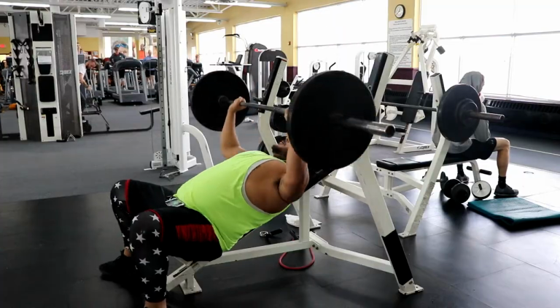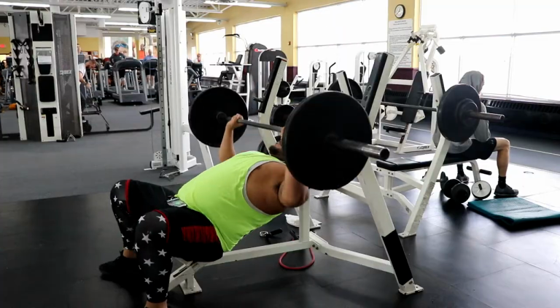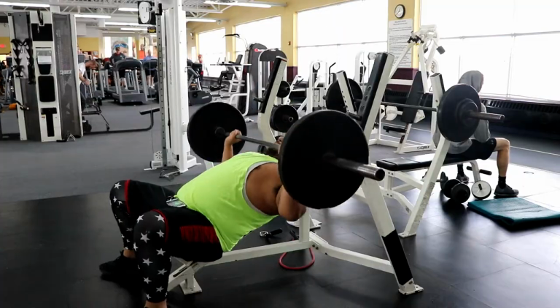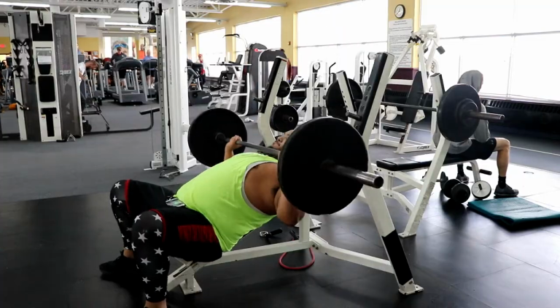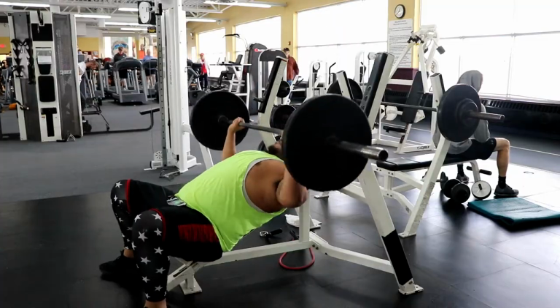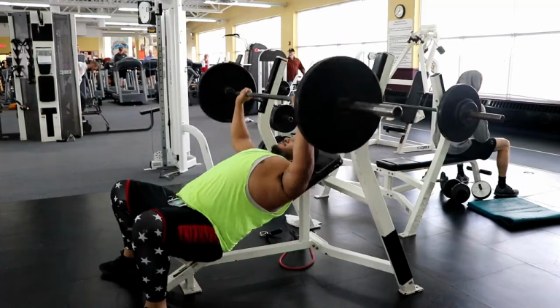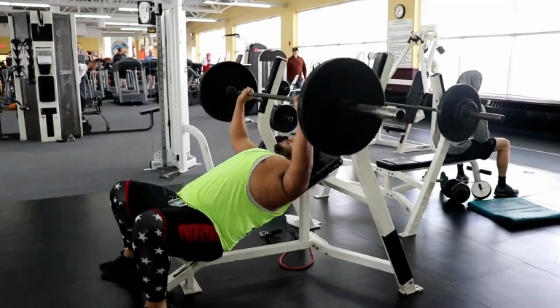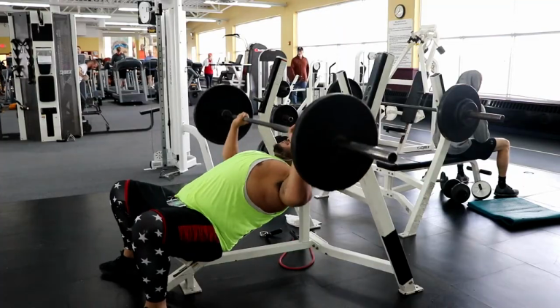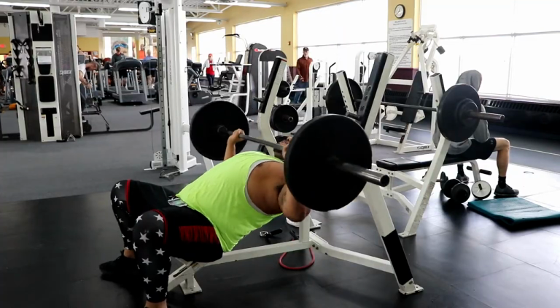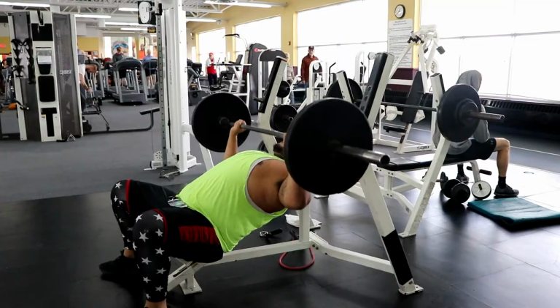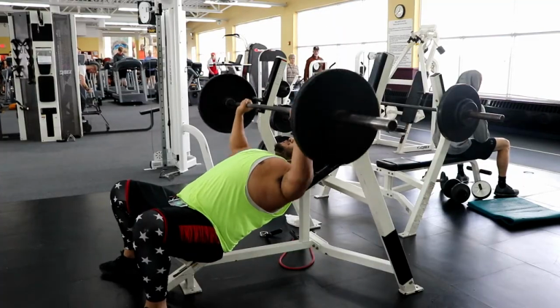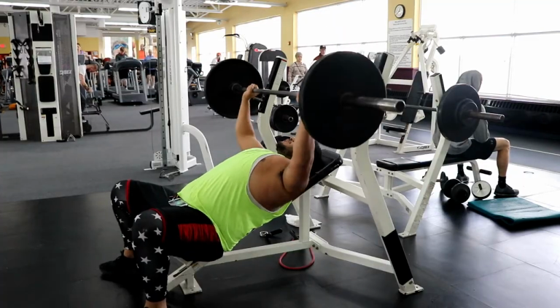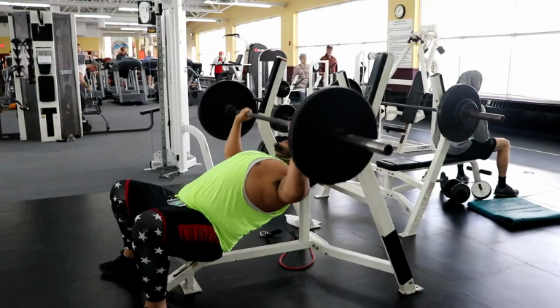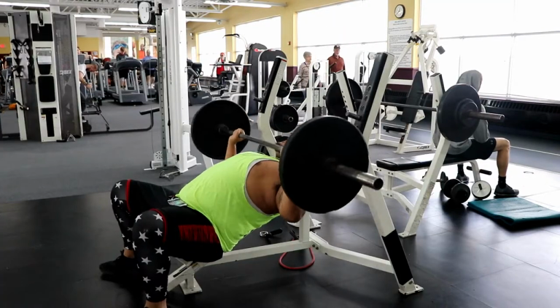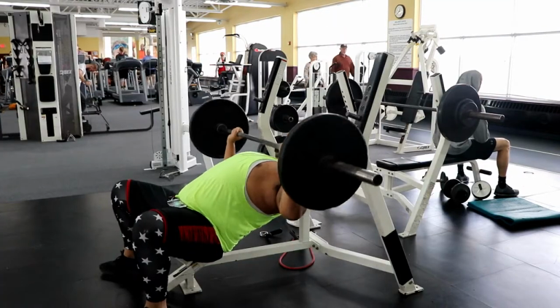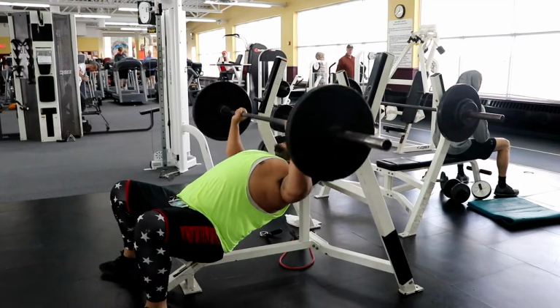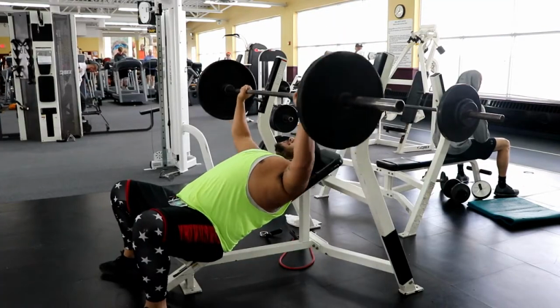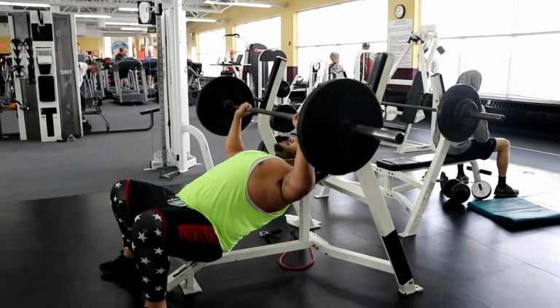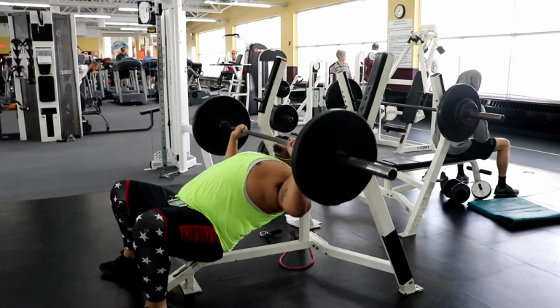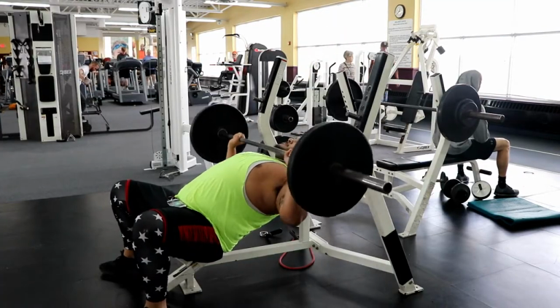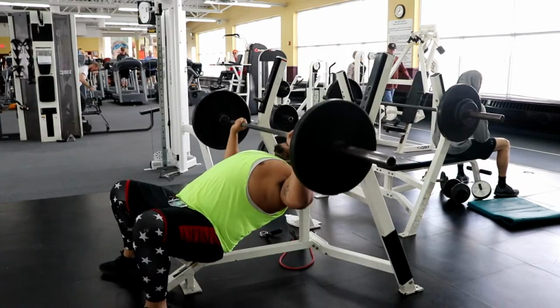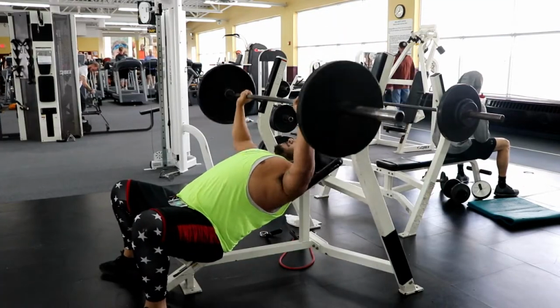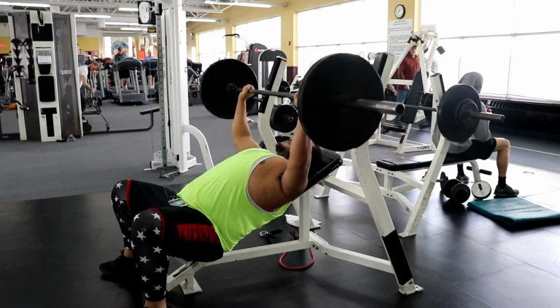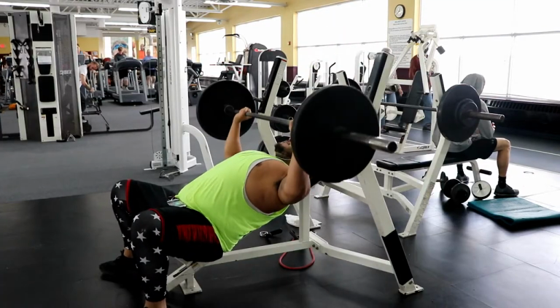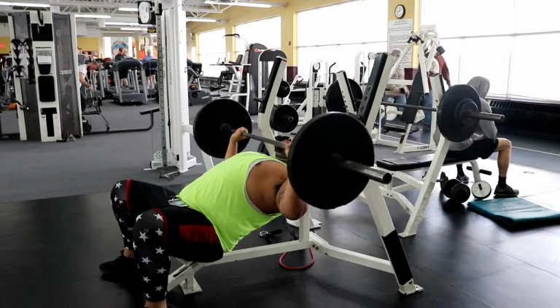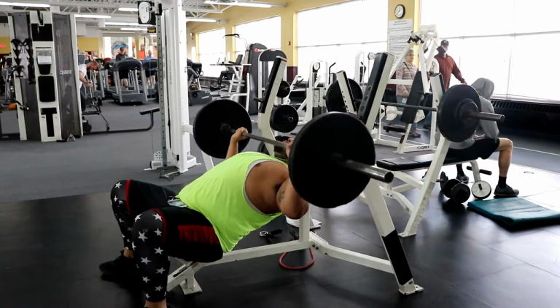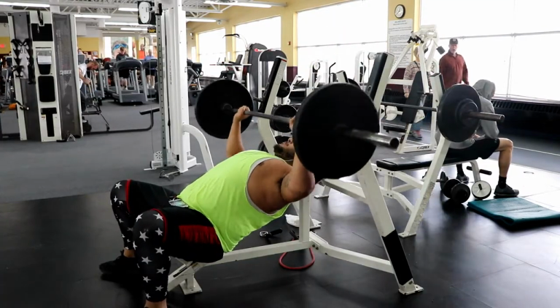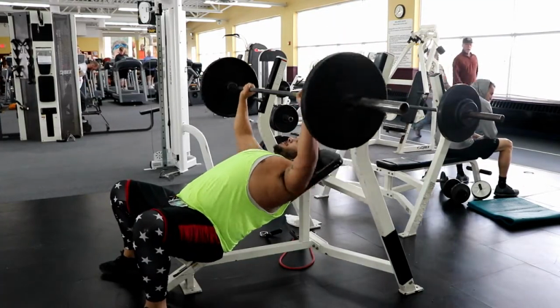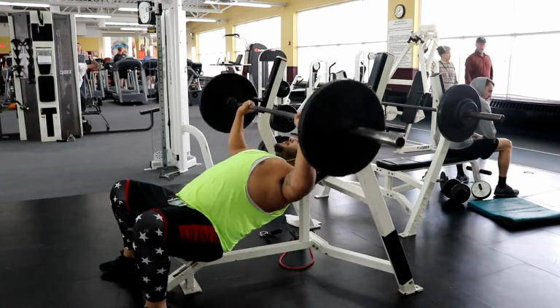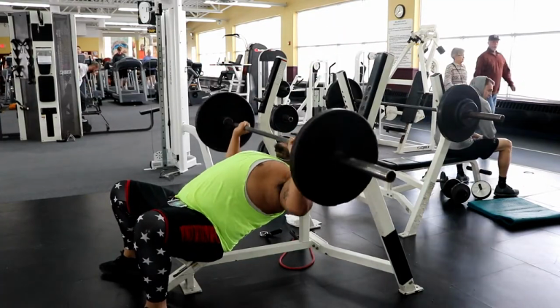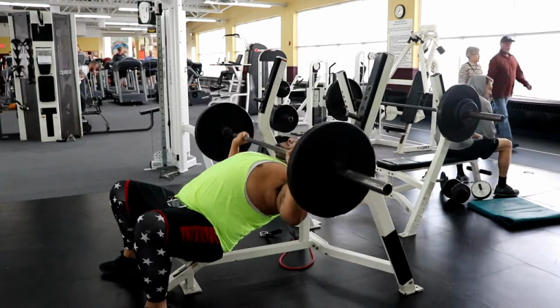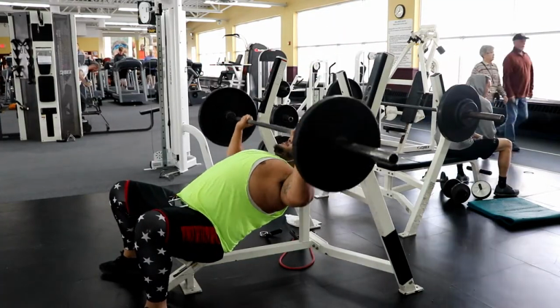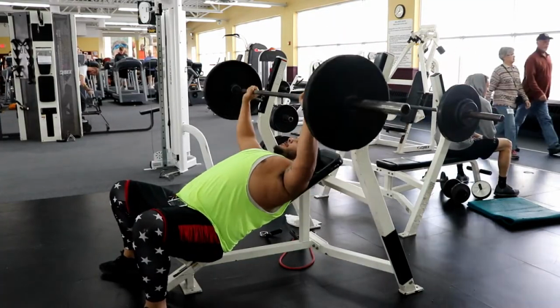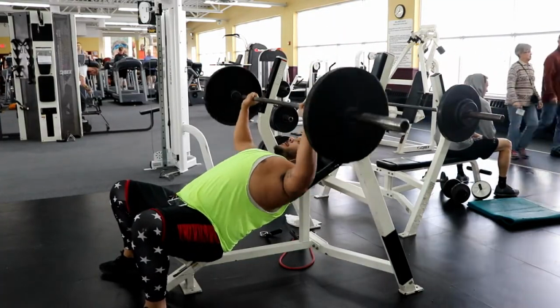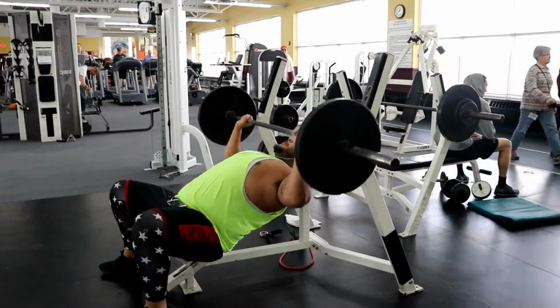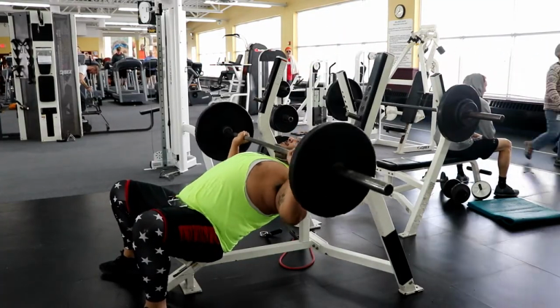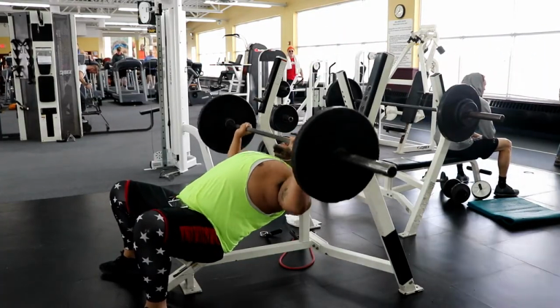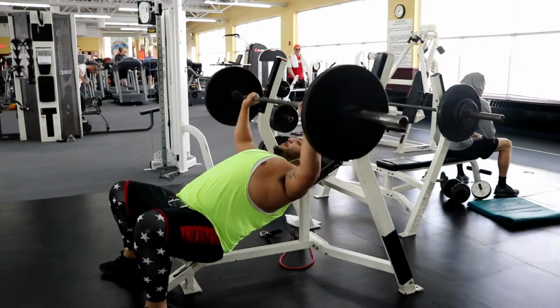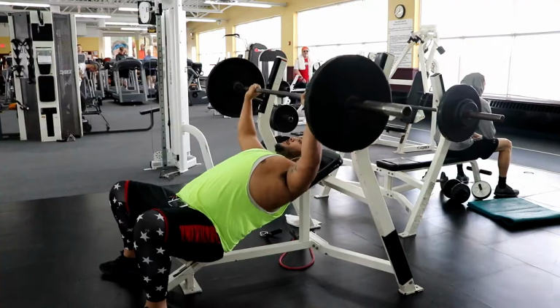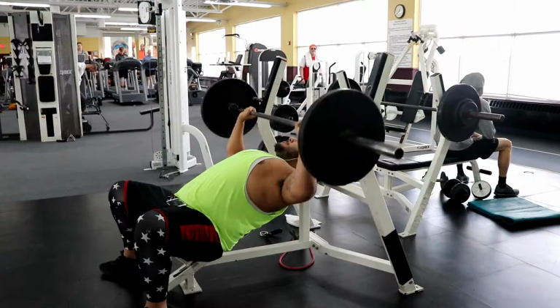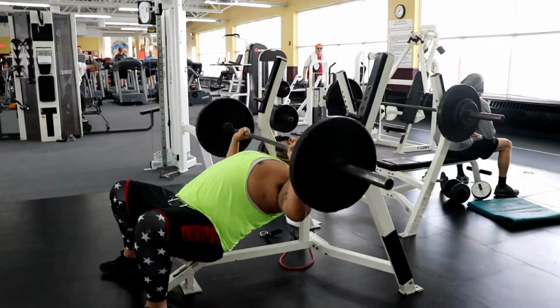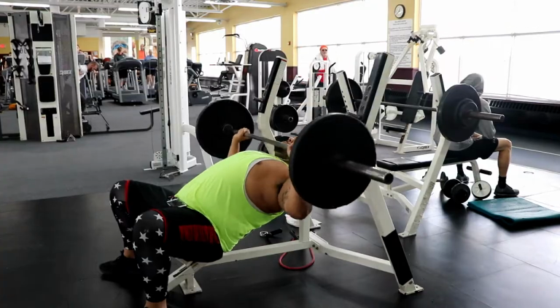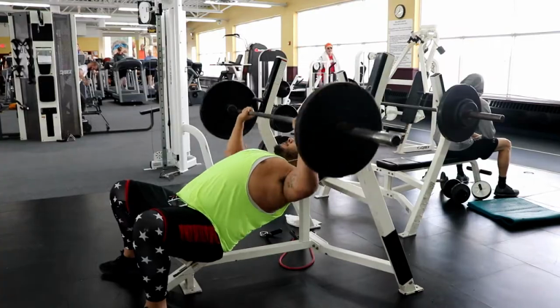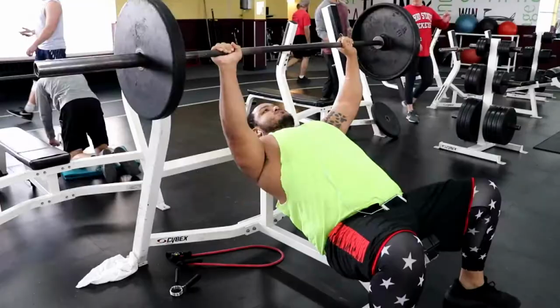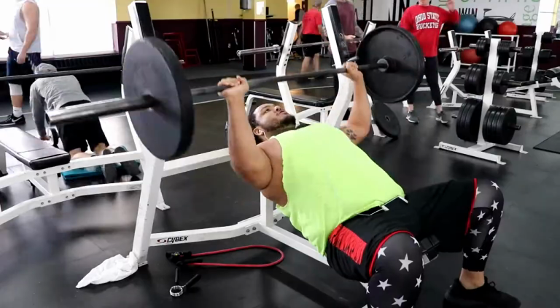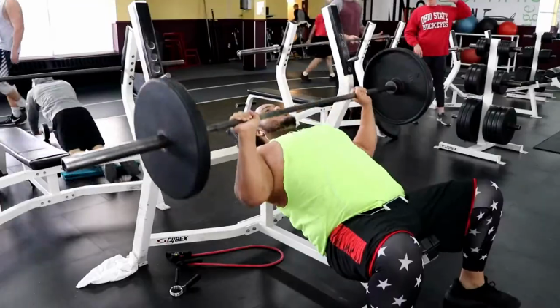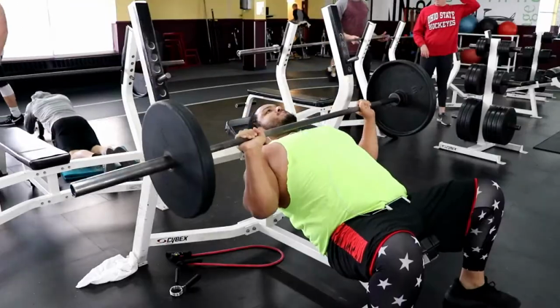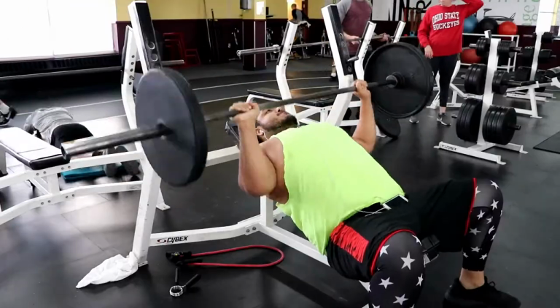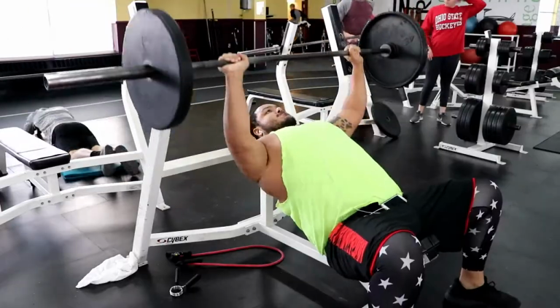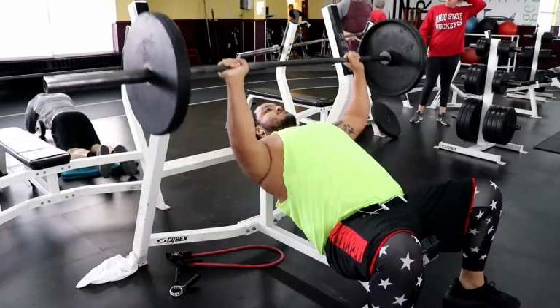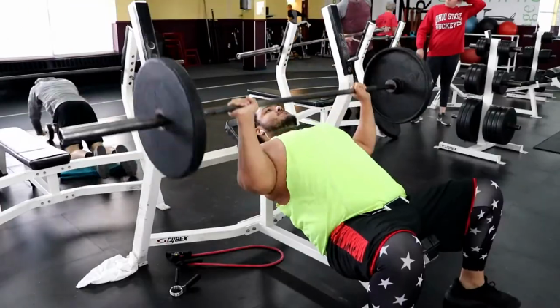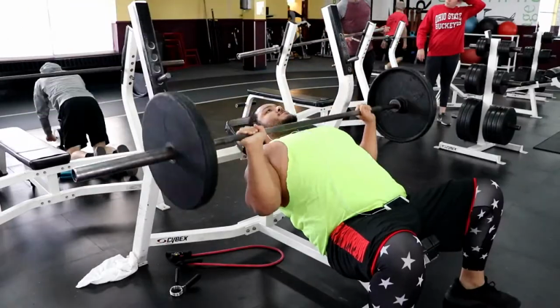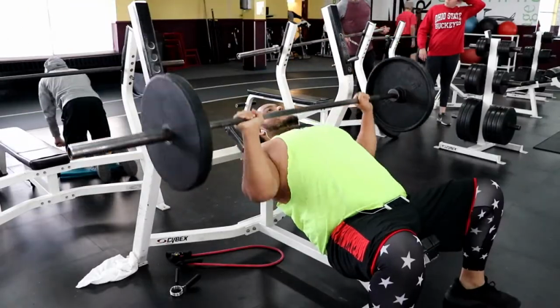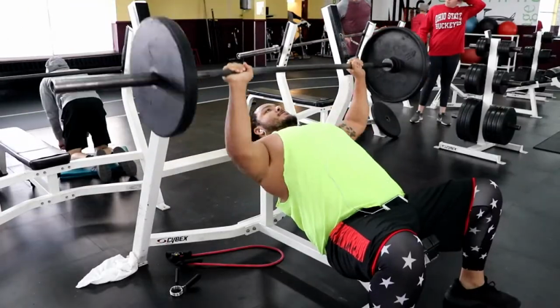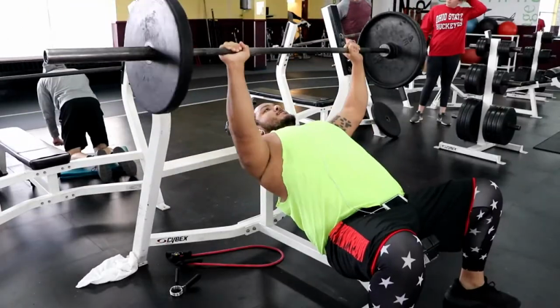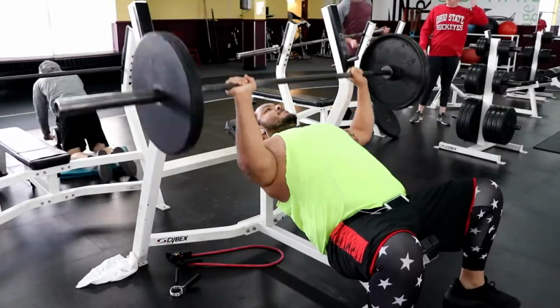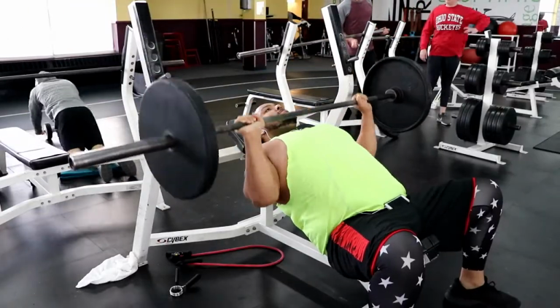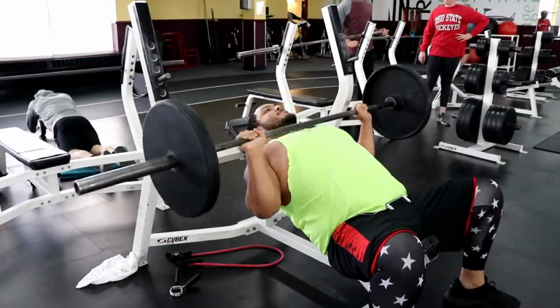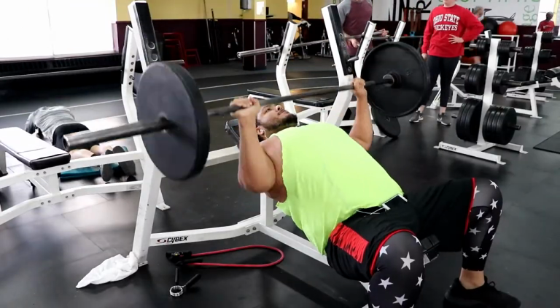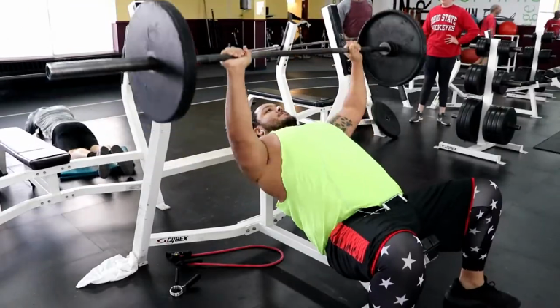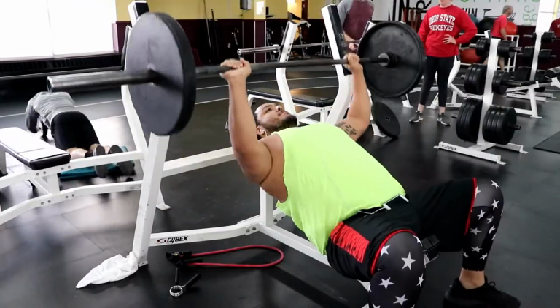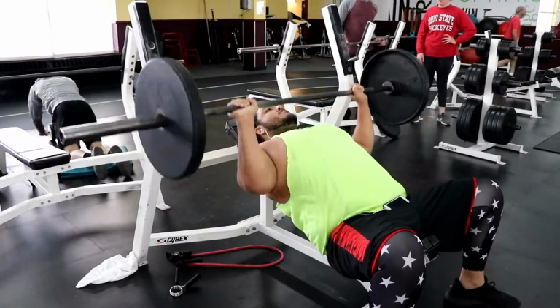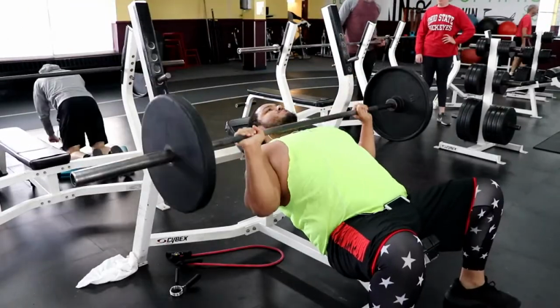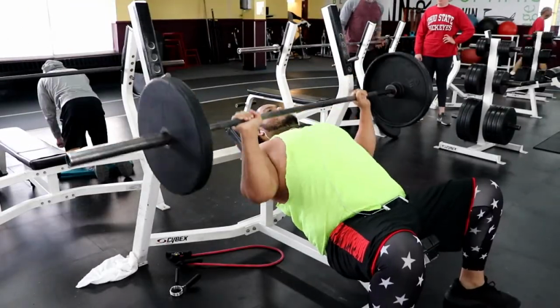Next I went pretty light on the incline bench. I just did 135 and did it for reps — I think I did 12 reps altogether.